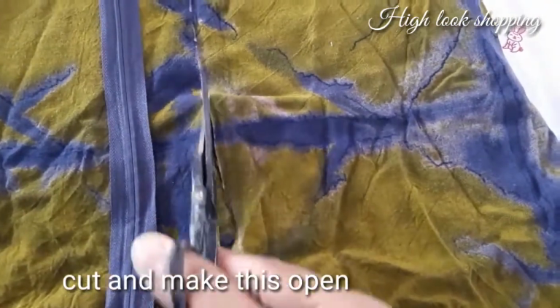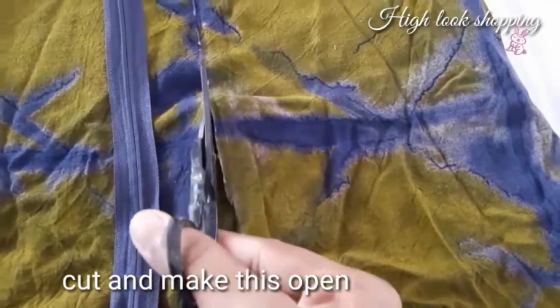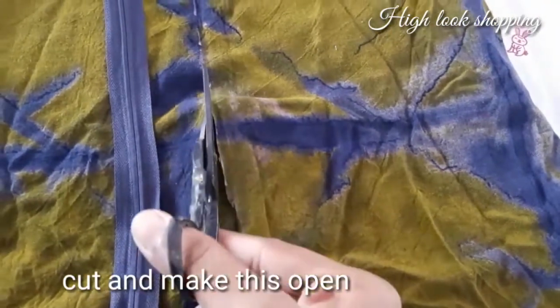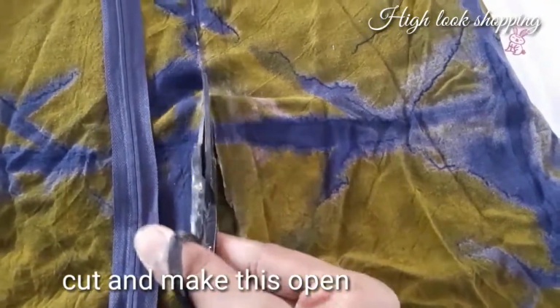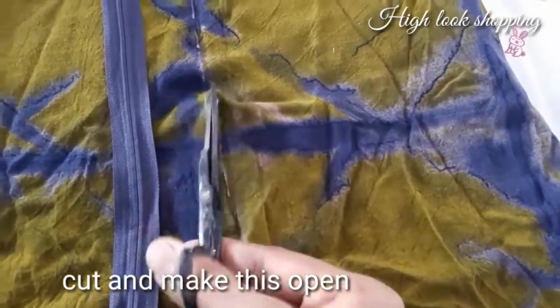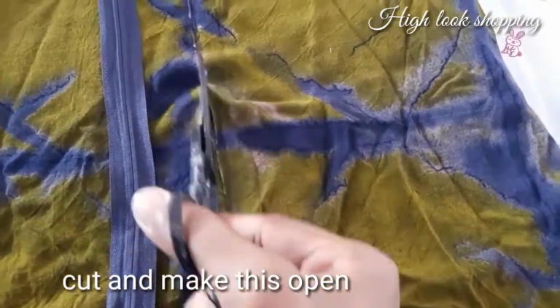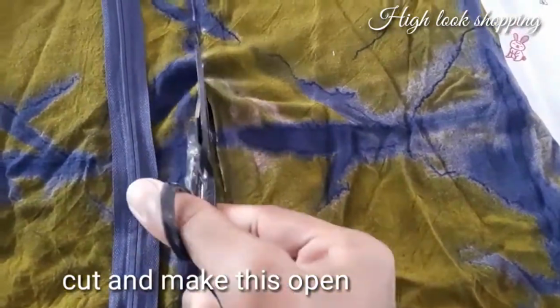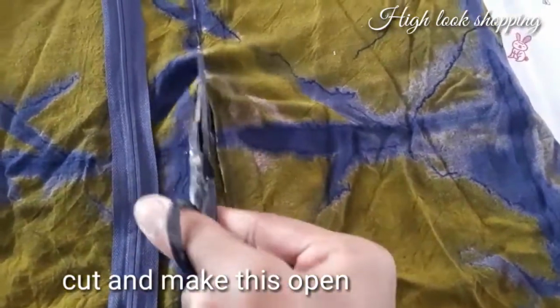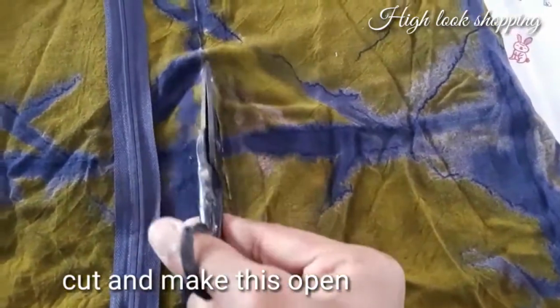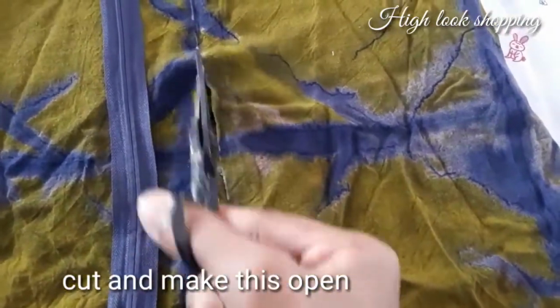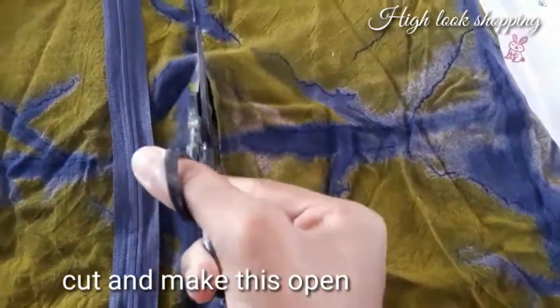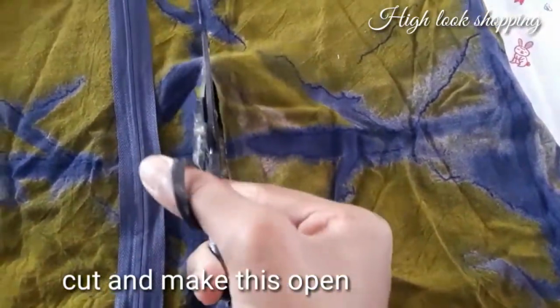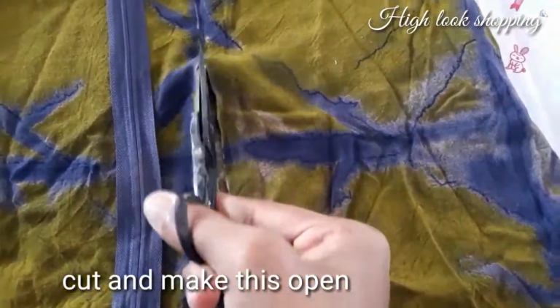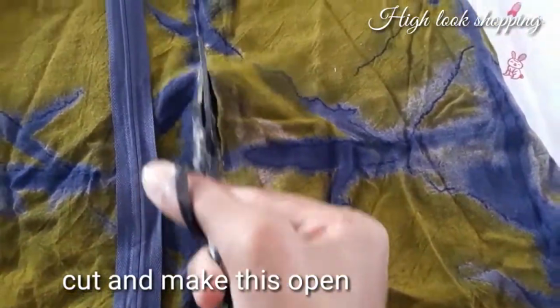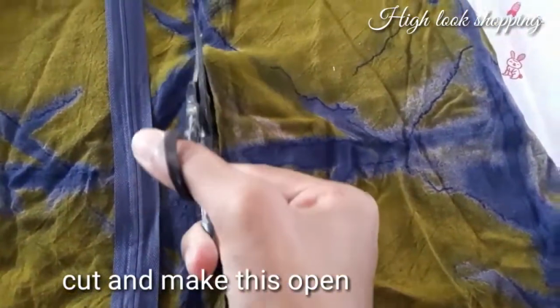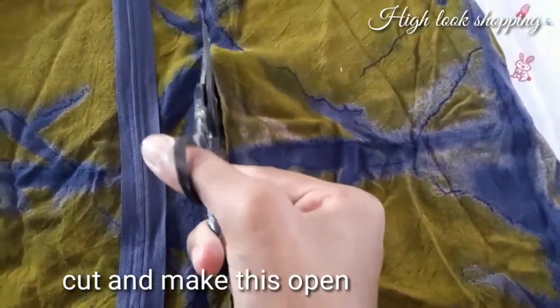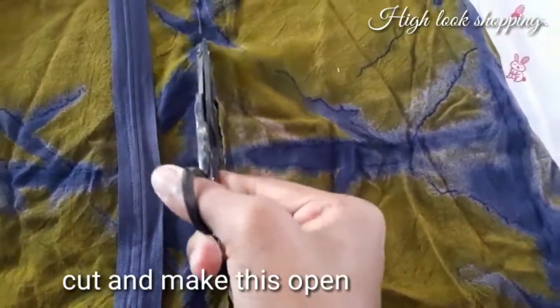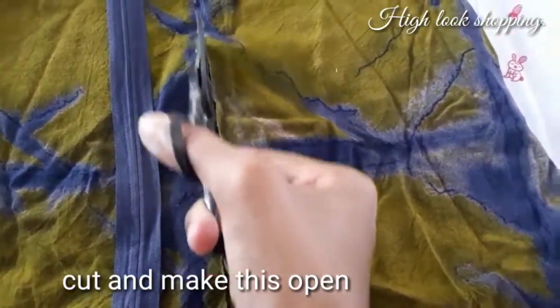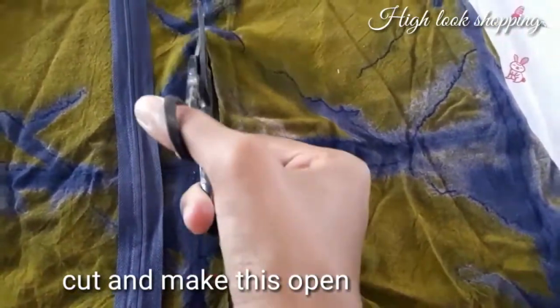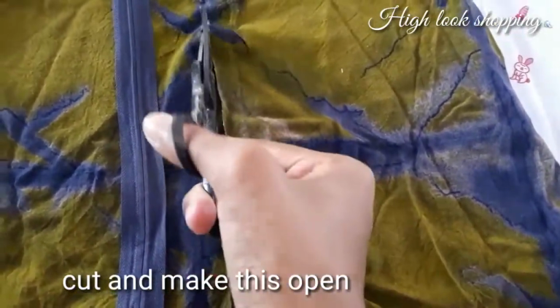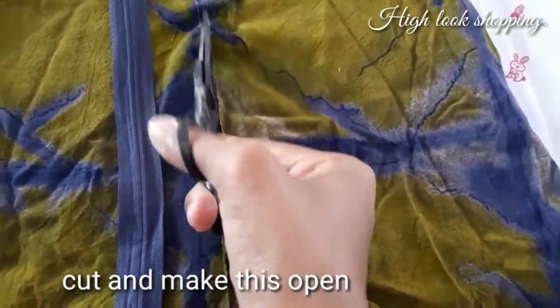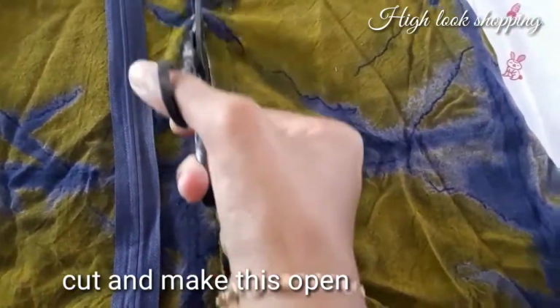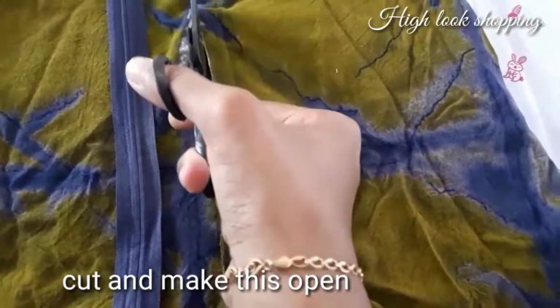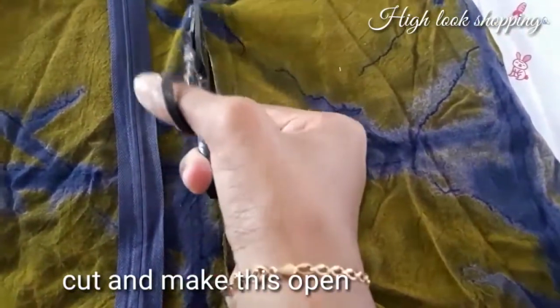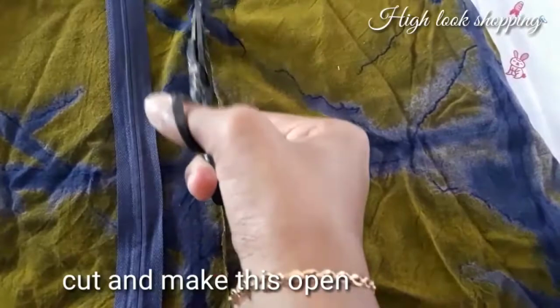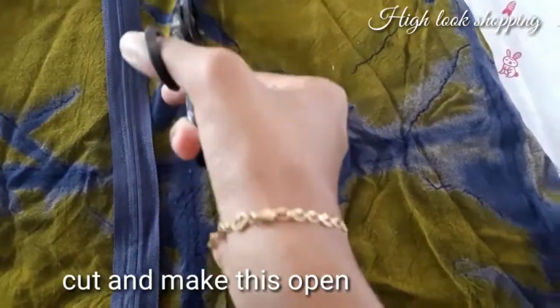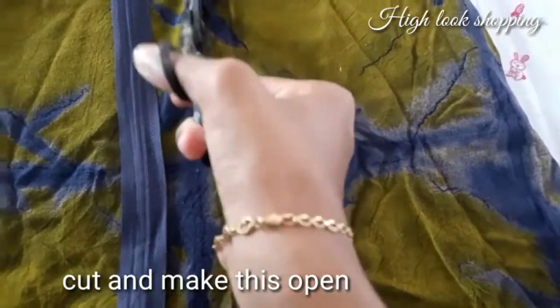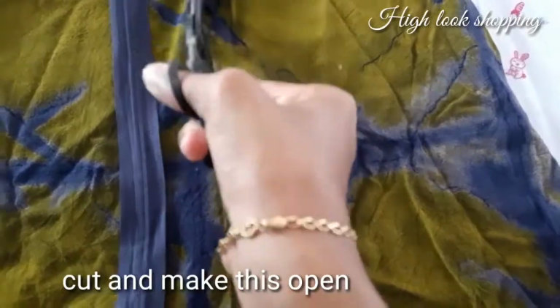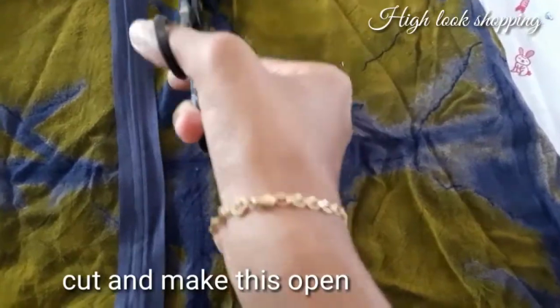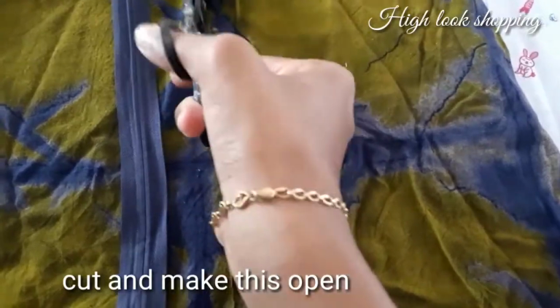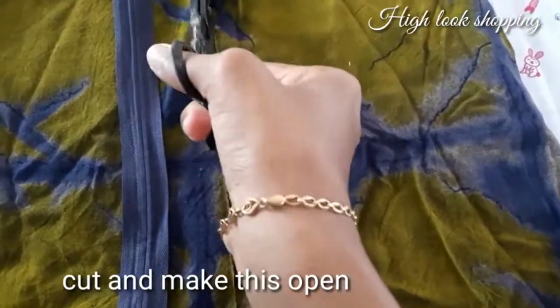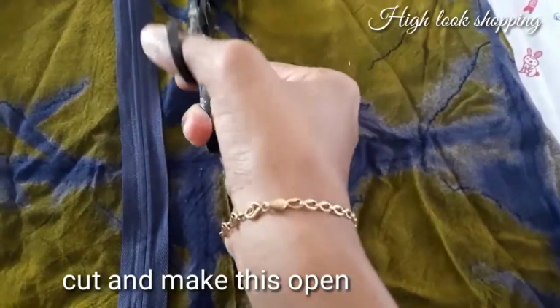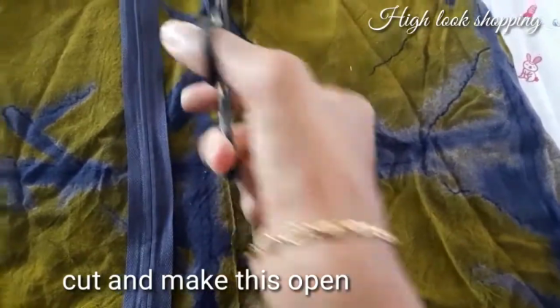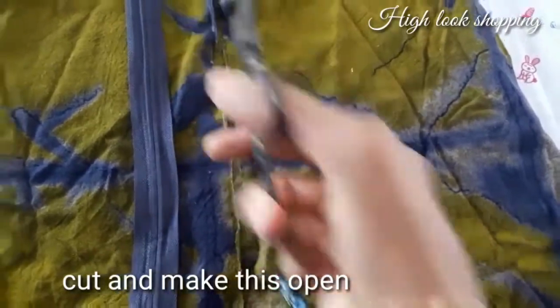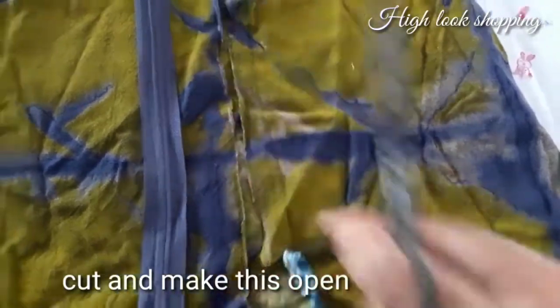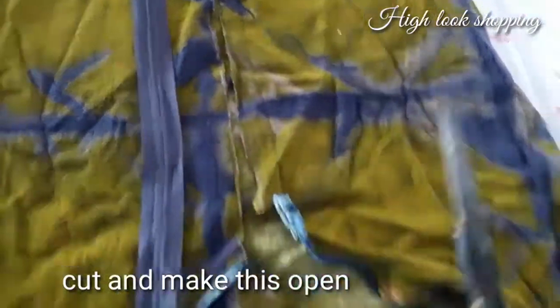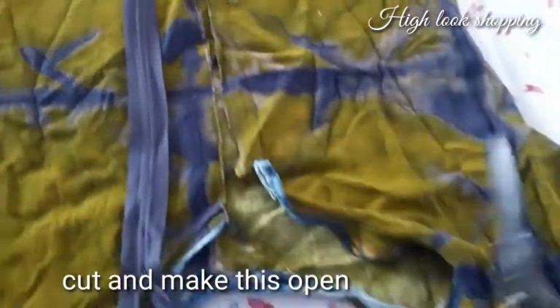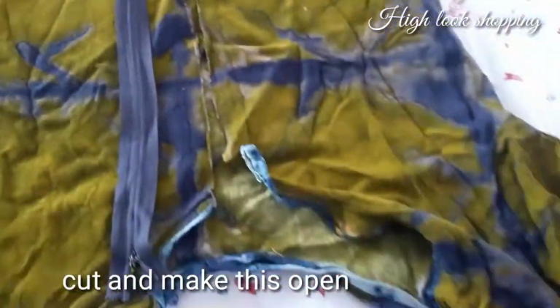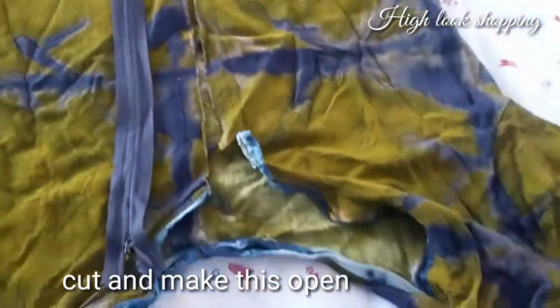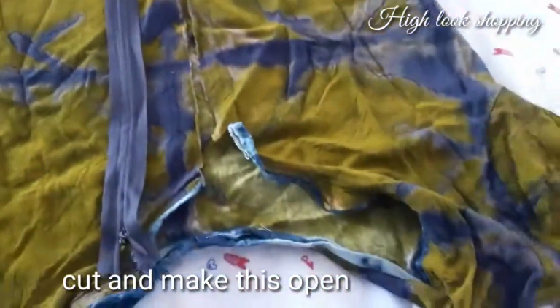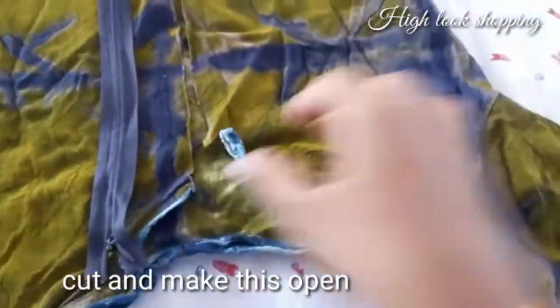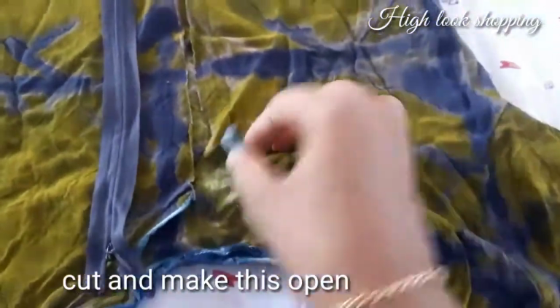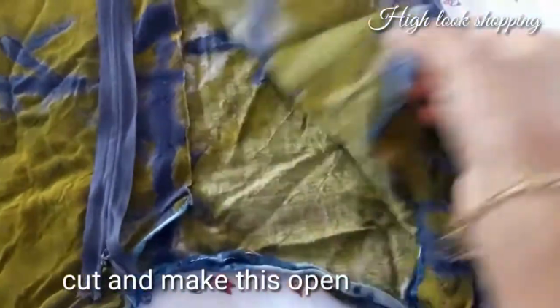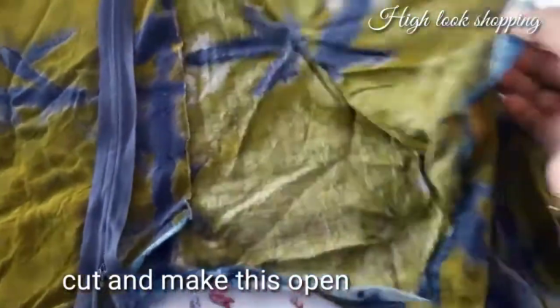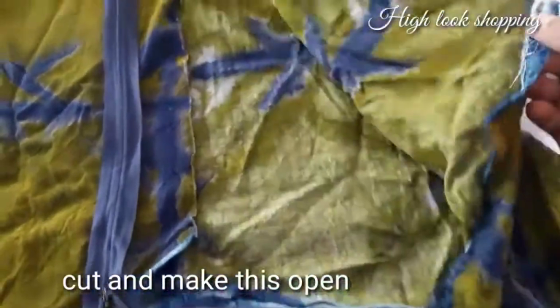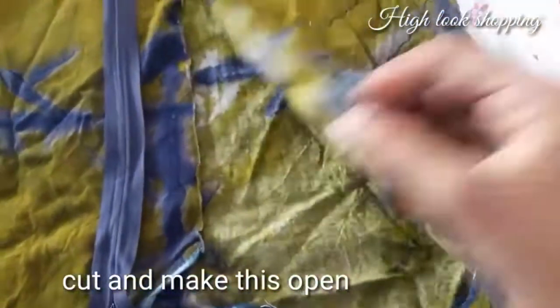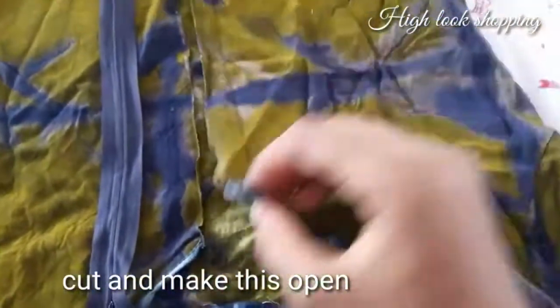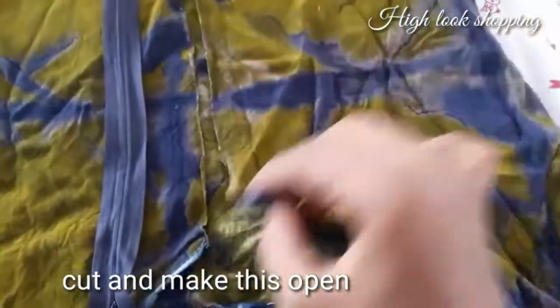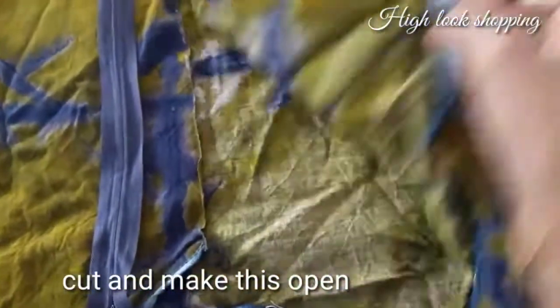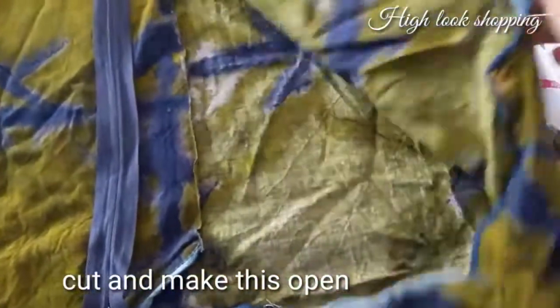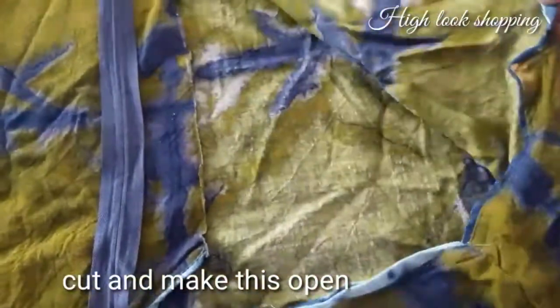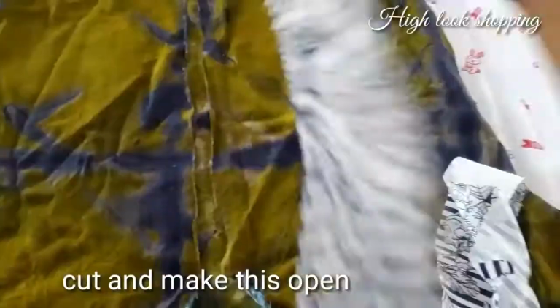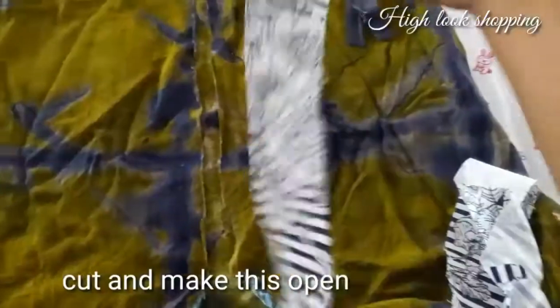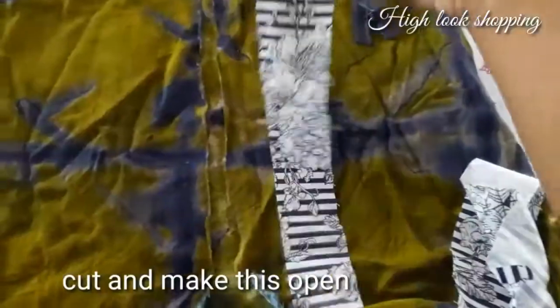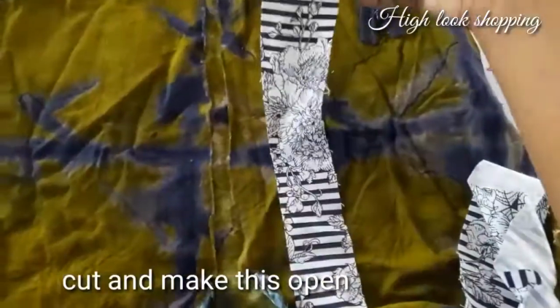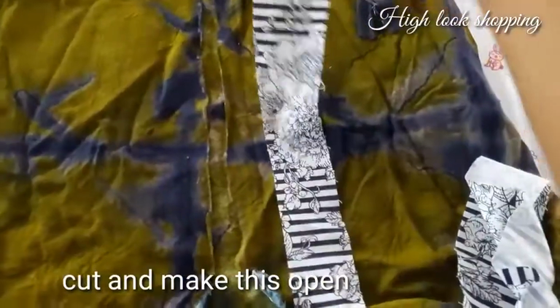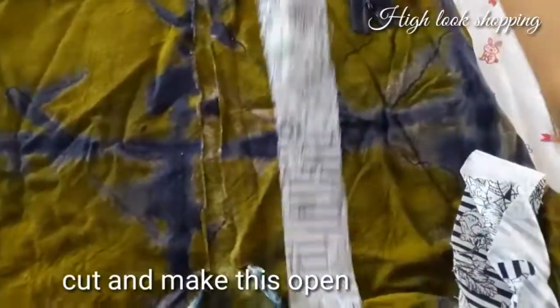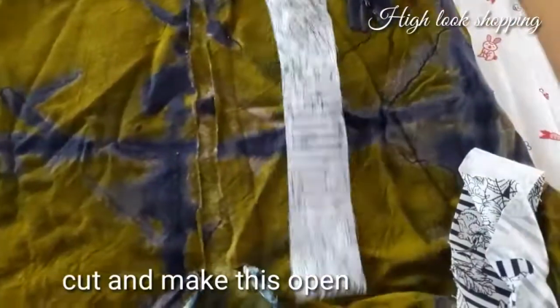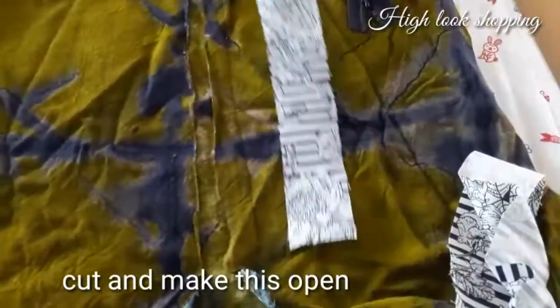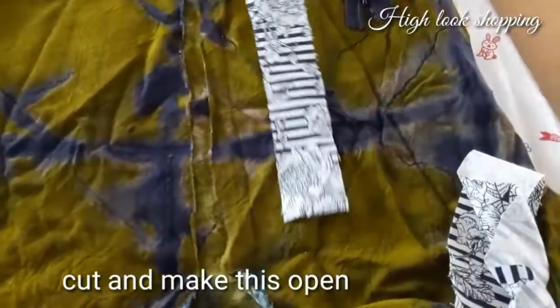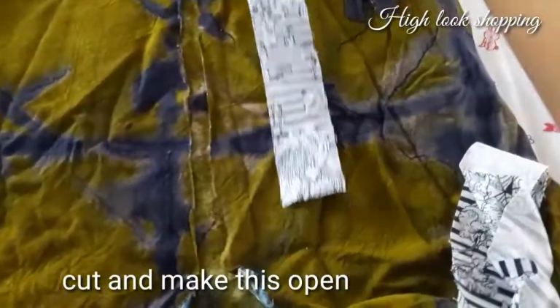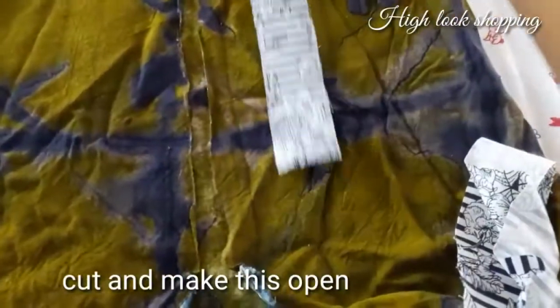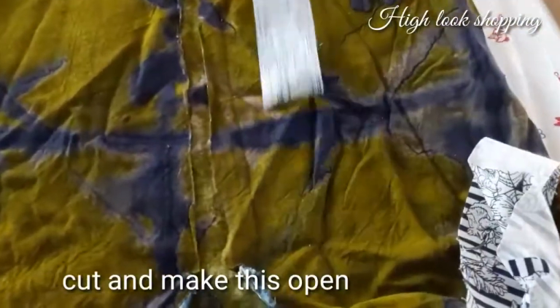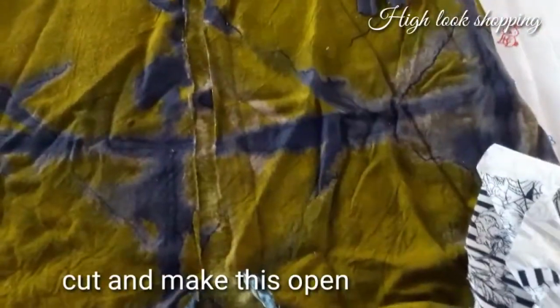Let's take a length. Let's cut a length — I have 10 inches. Let's mark the center point. Let's open the center.